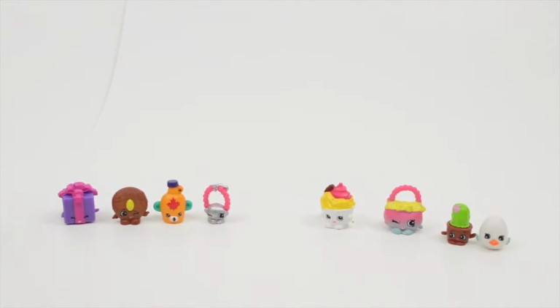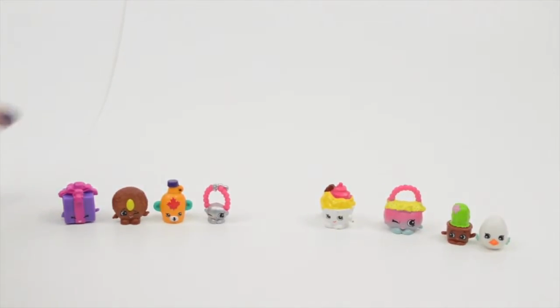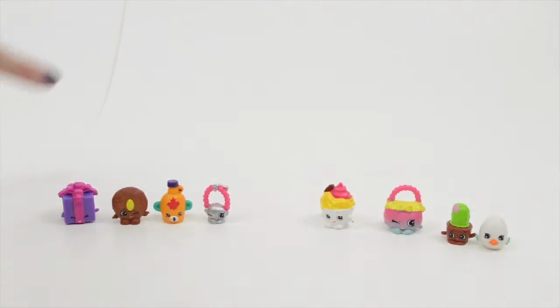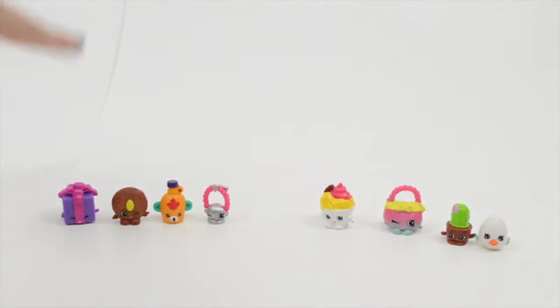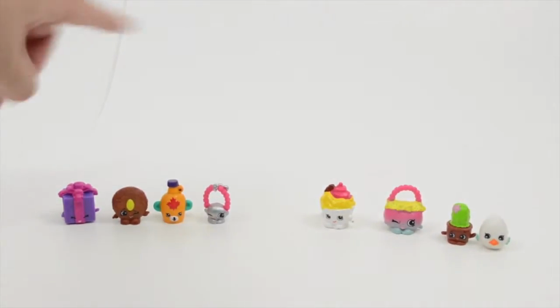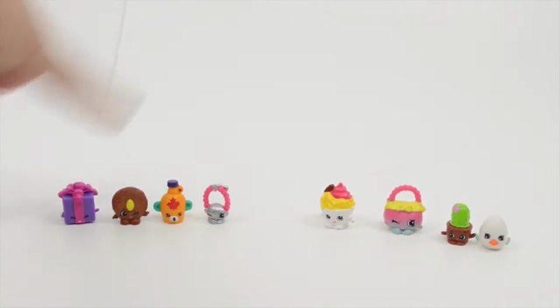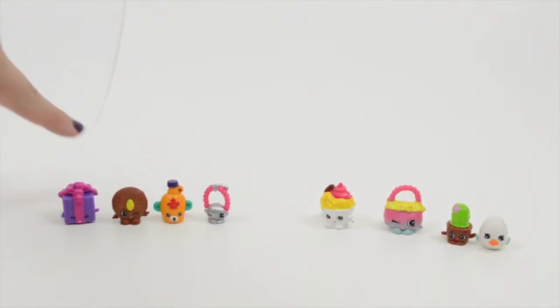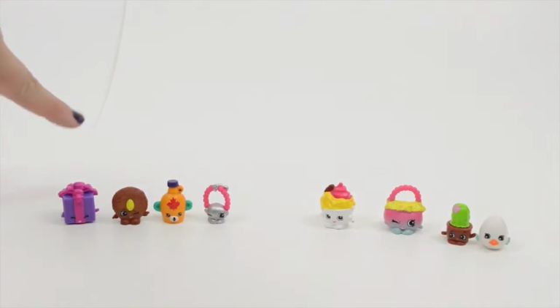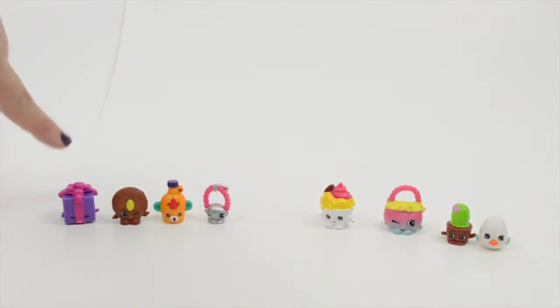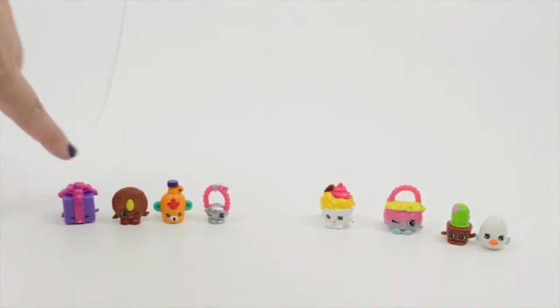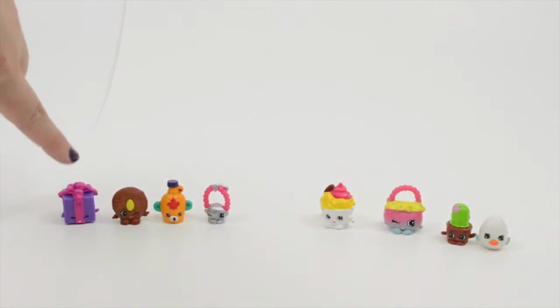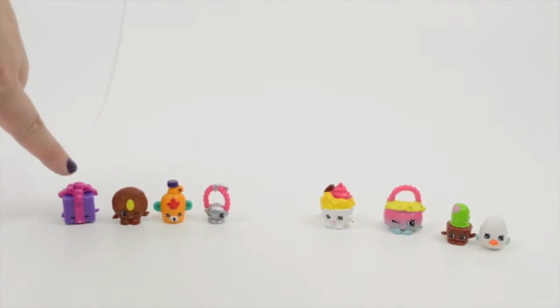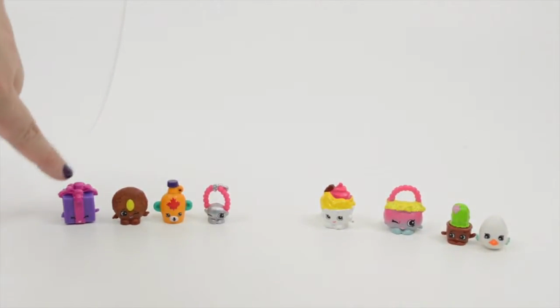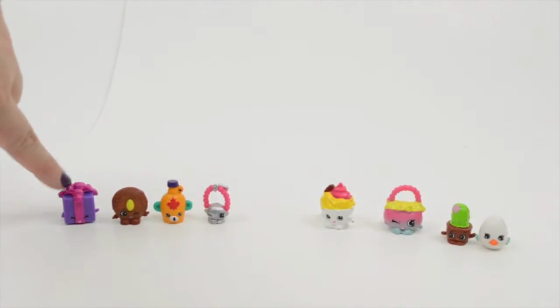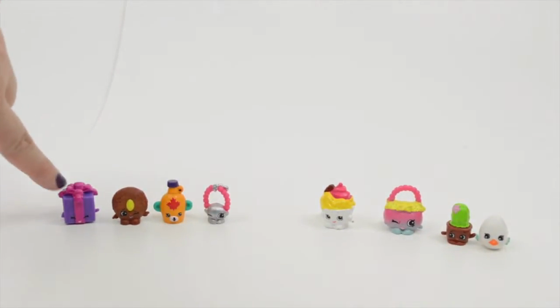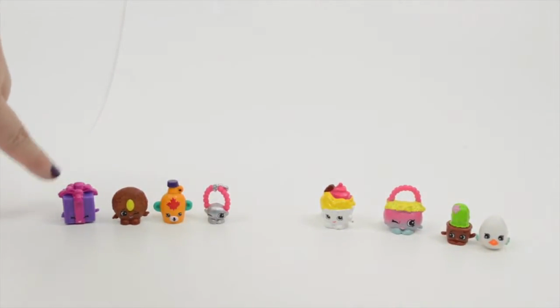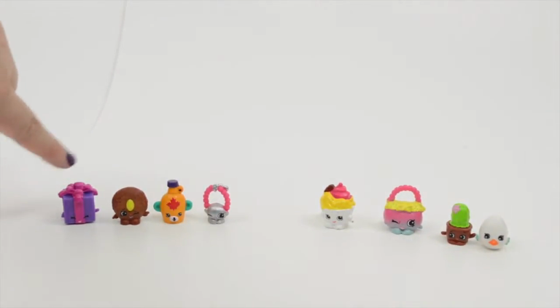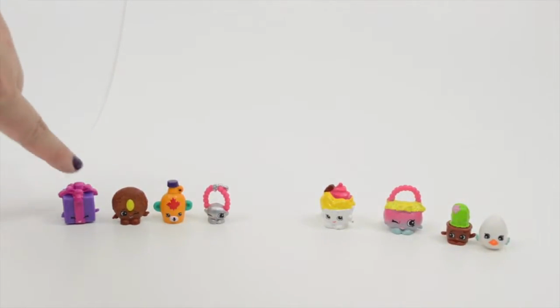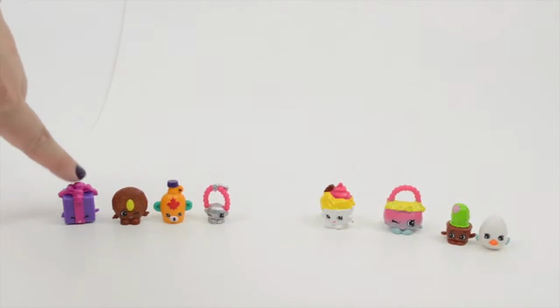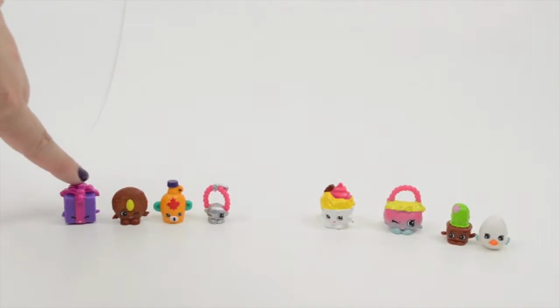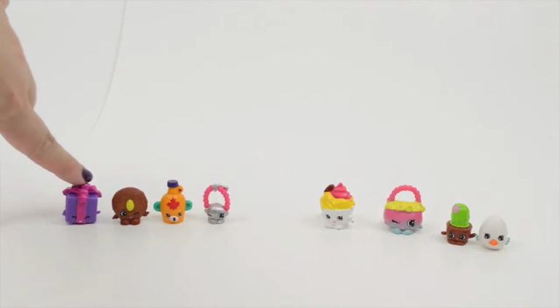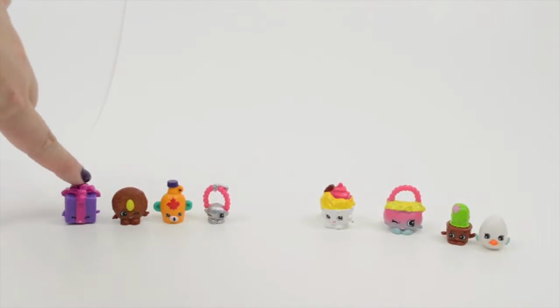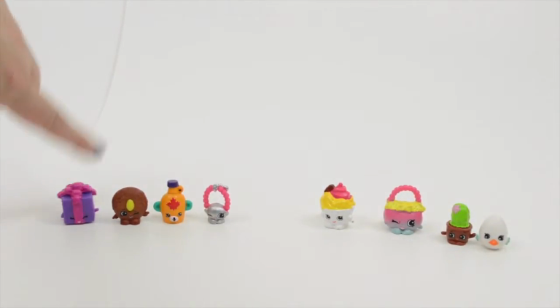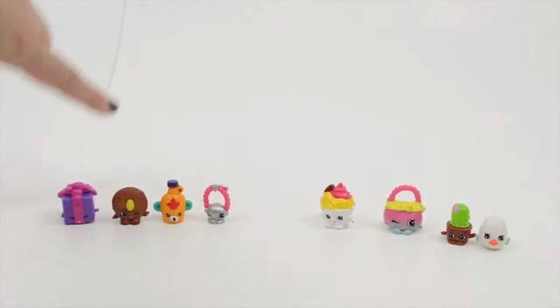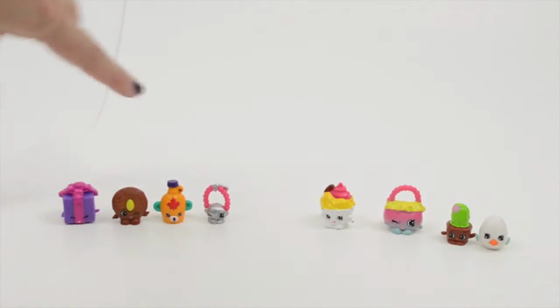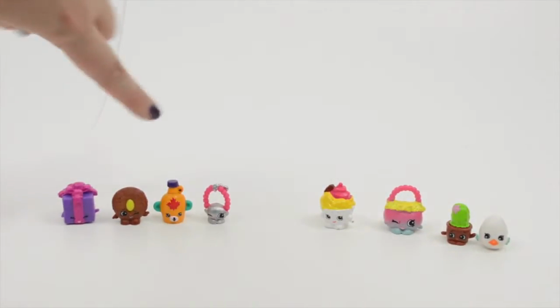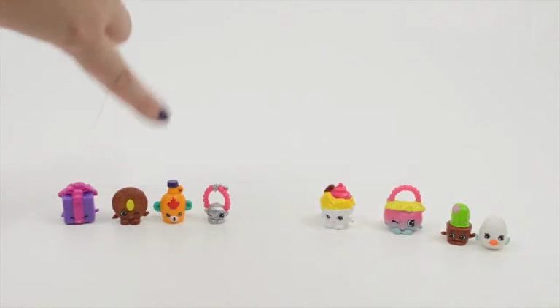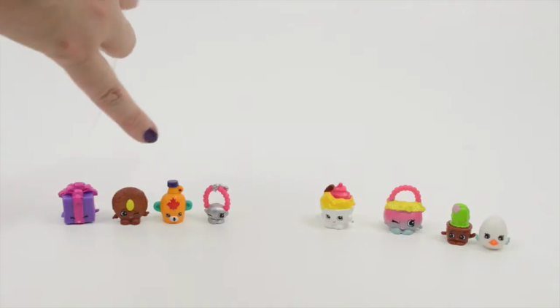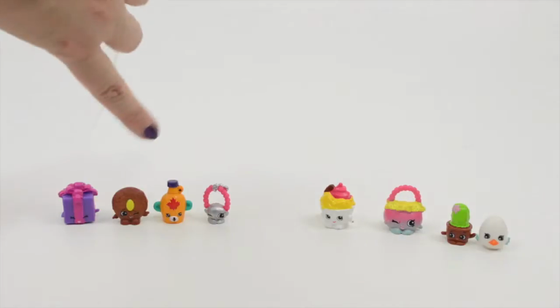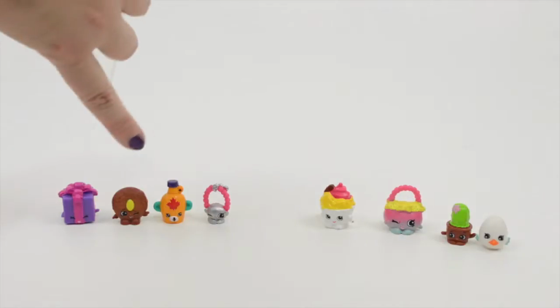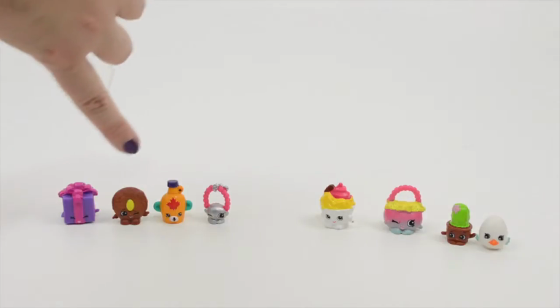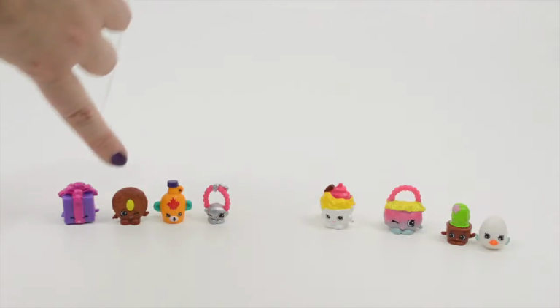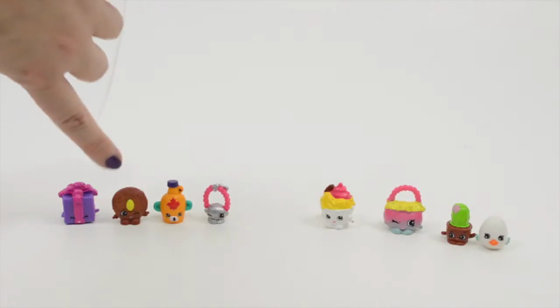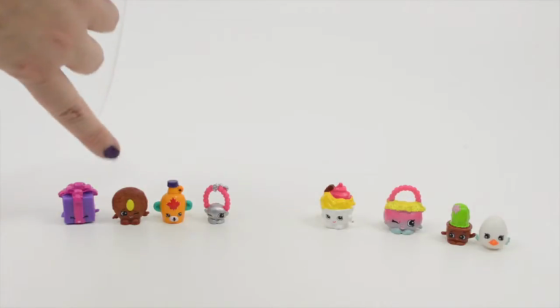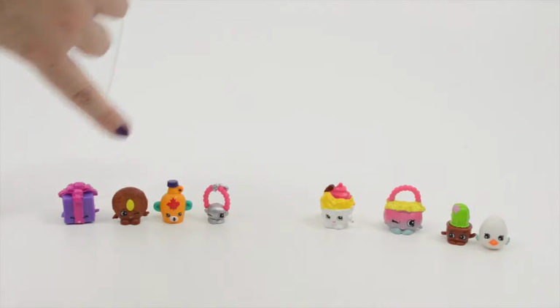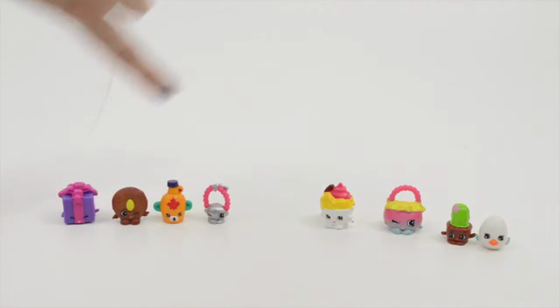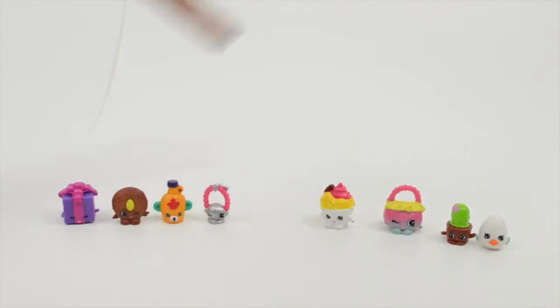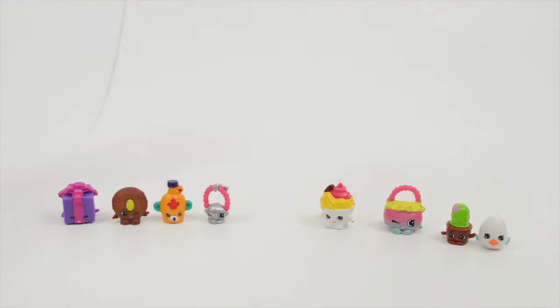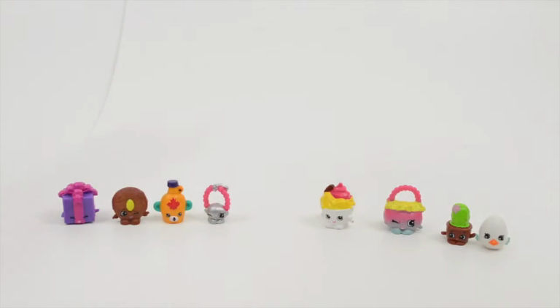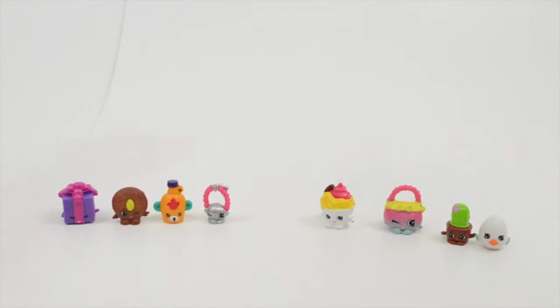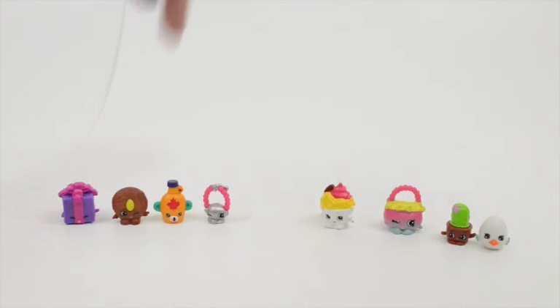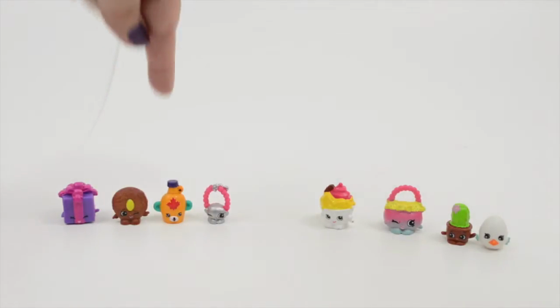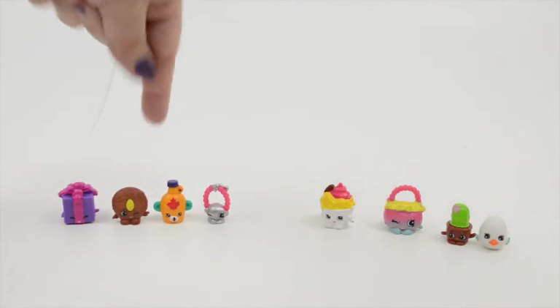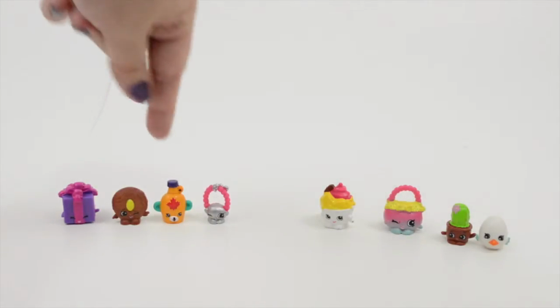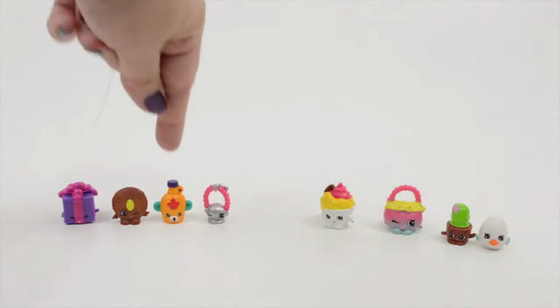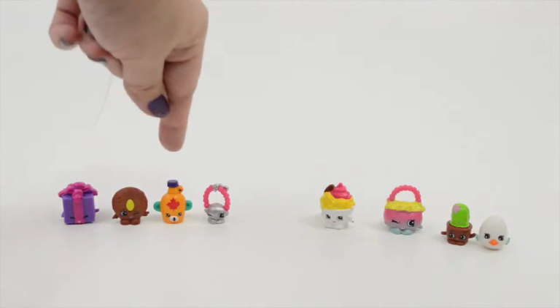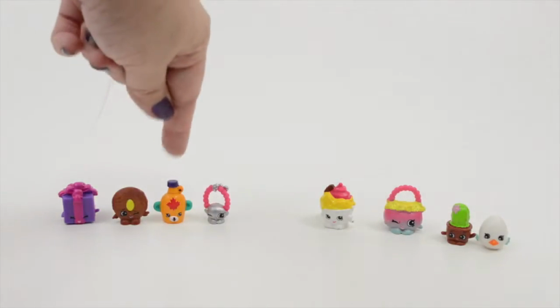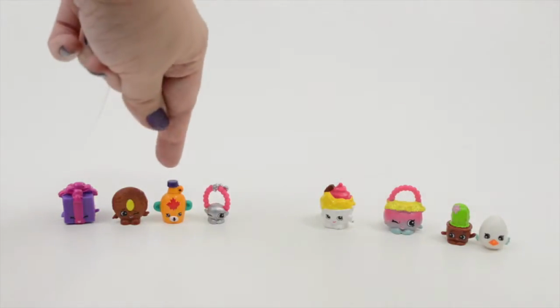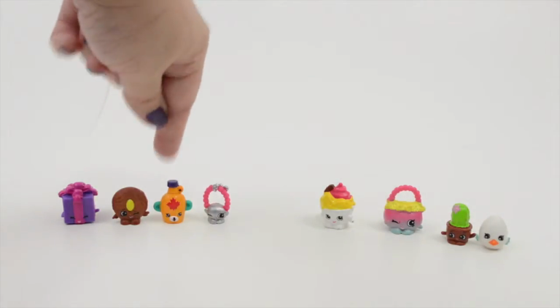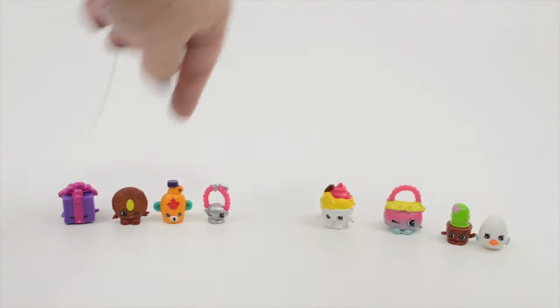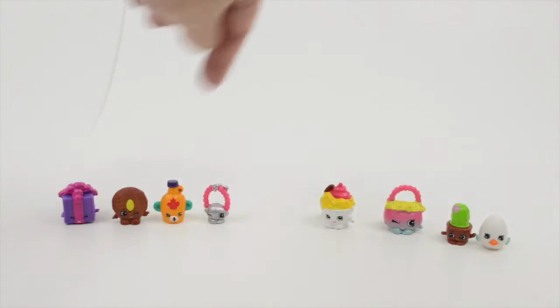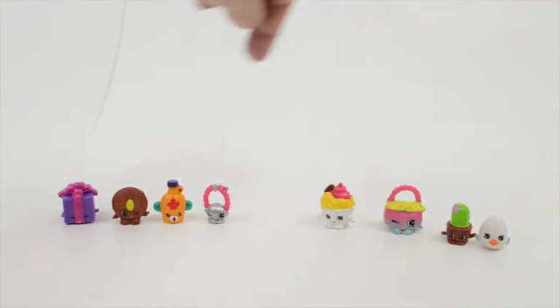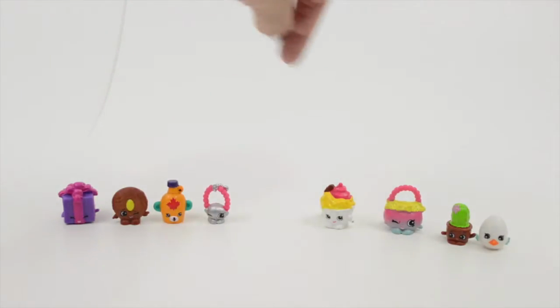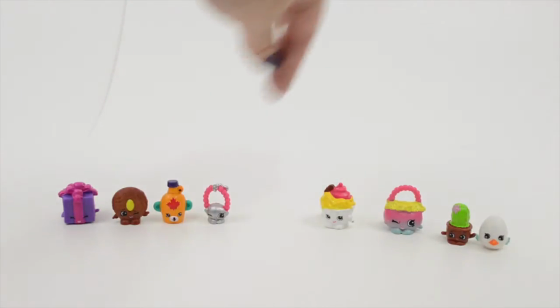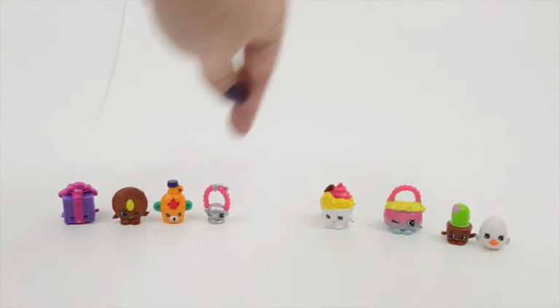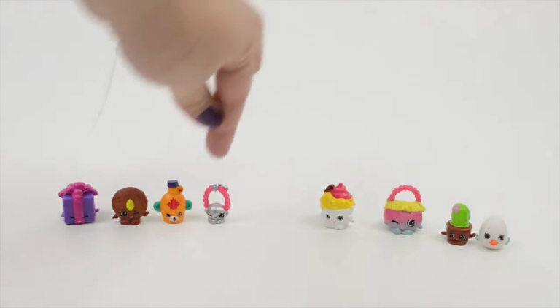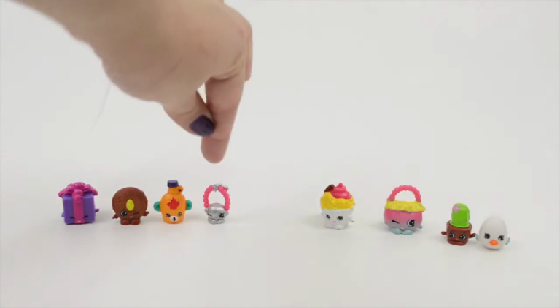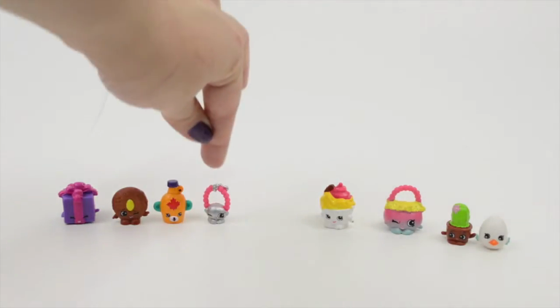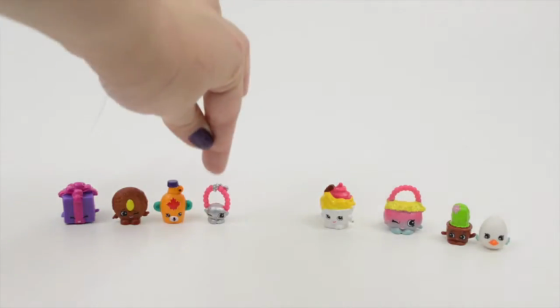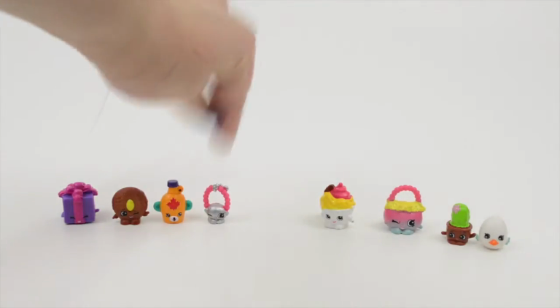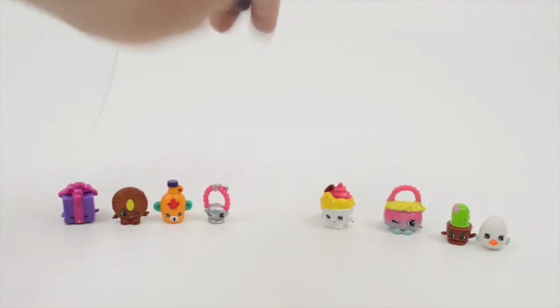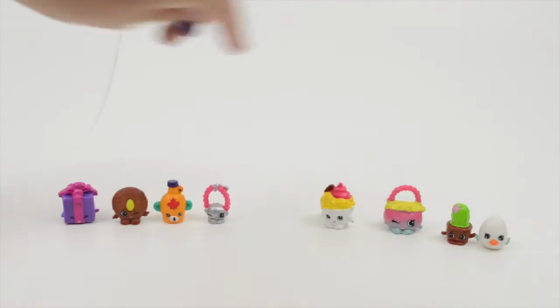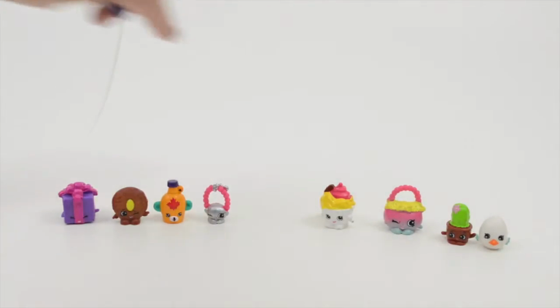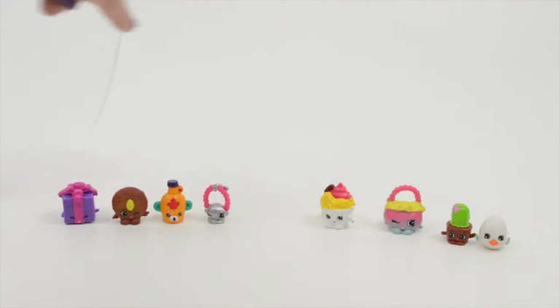So on our first pack, we got Miss Prezzy, Cookie Nut, Mabel Syrup, and Jewels.